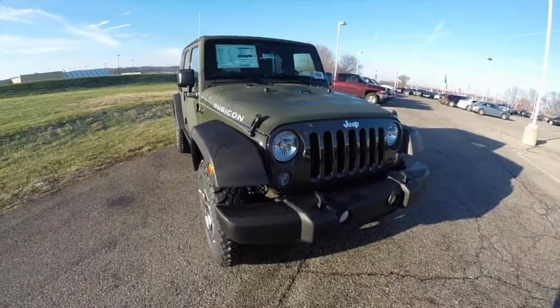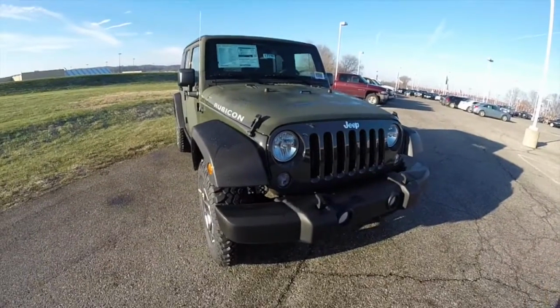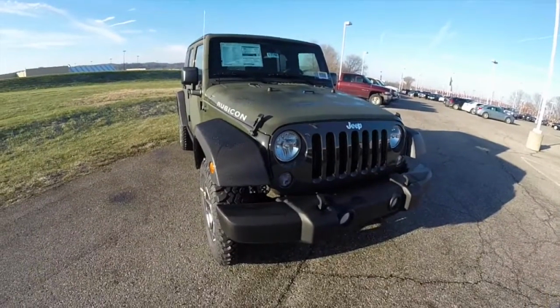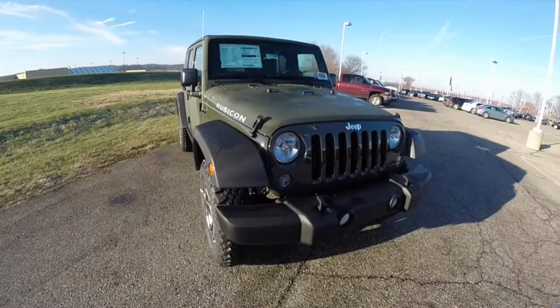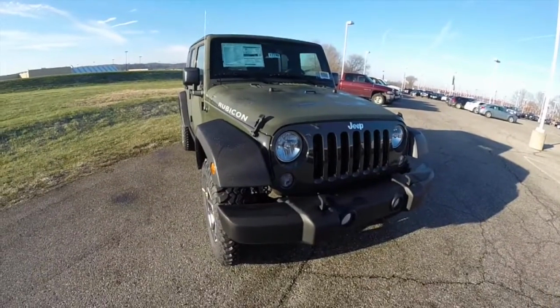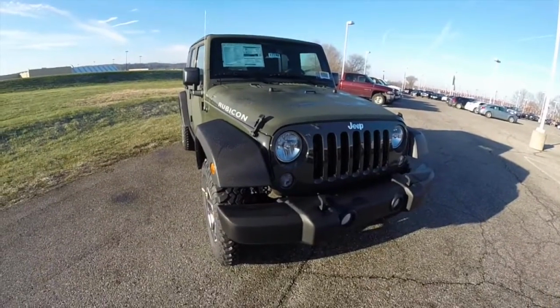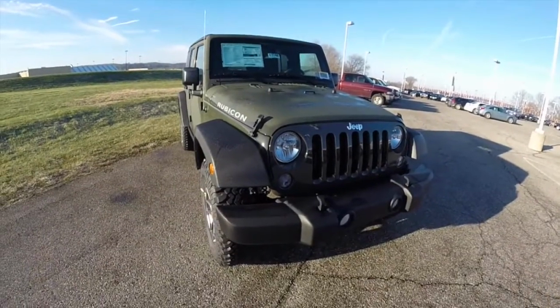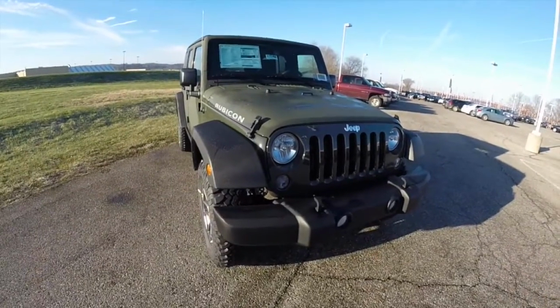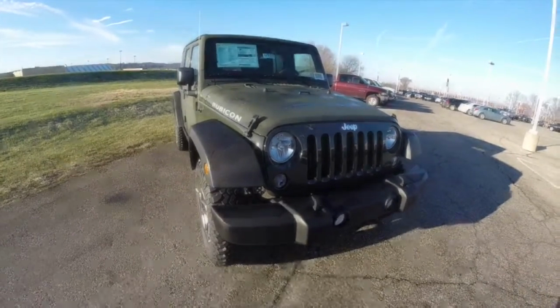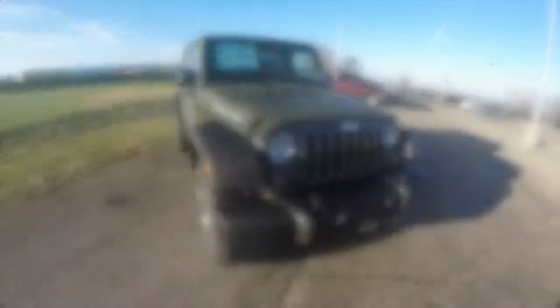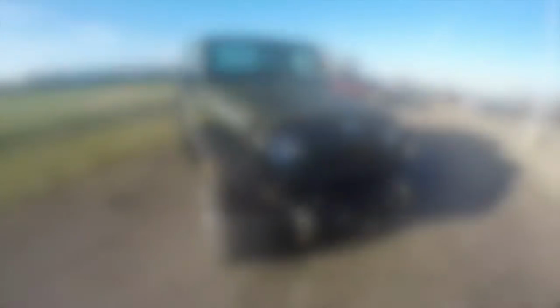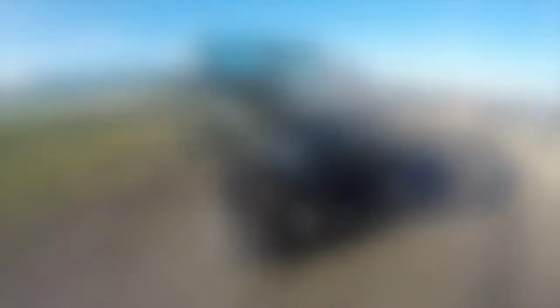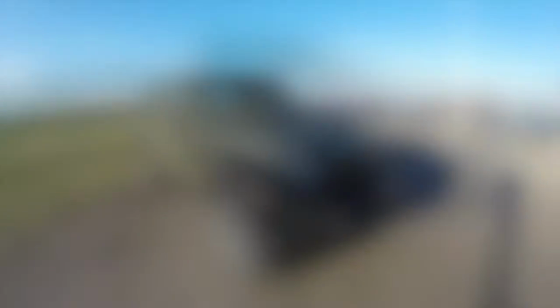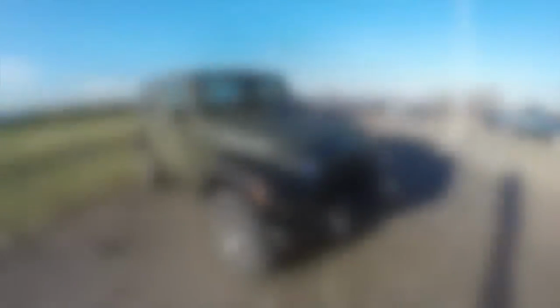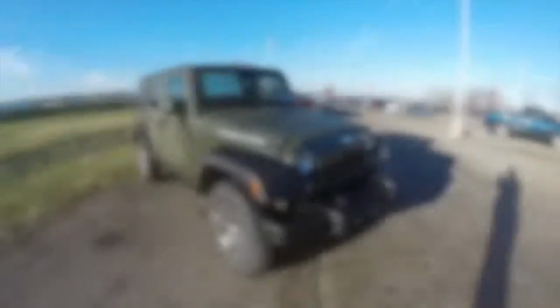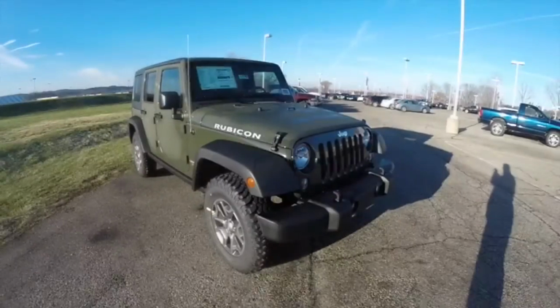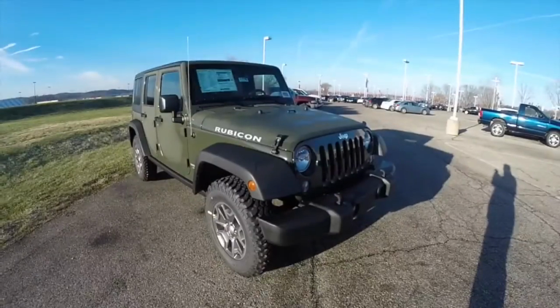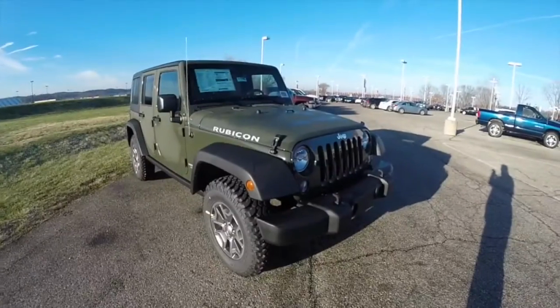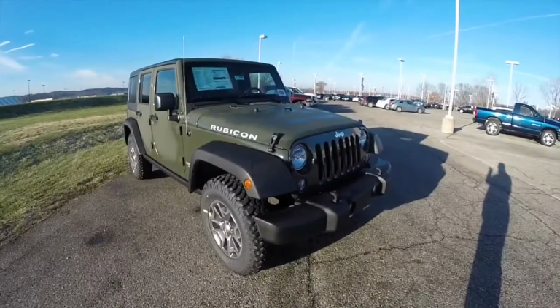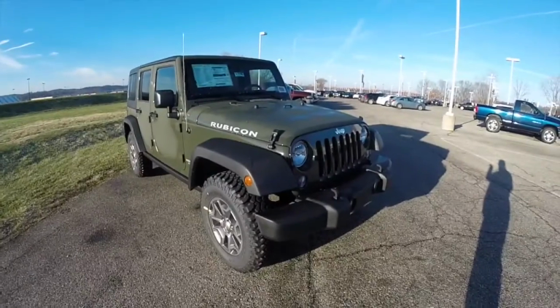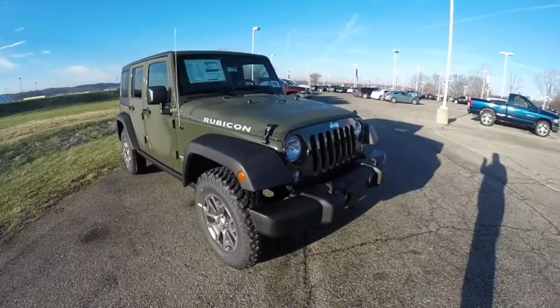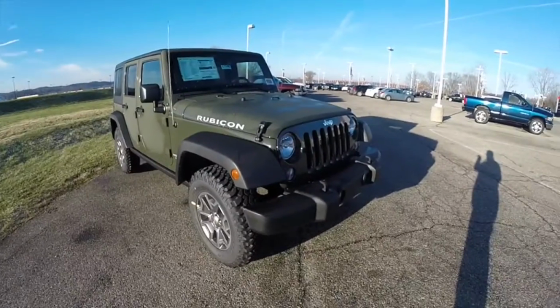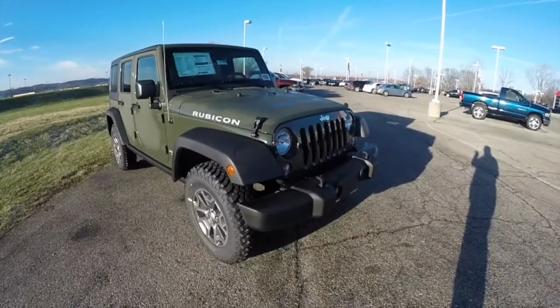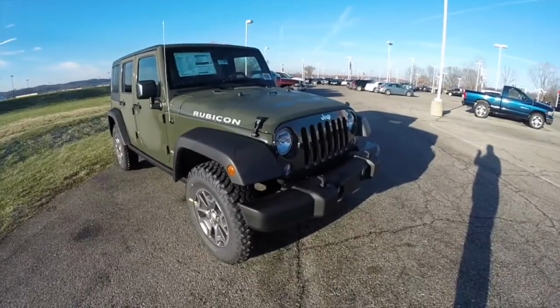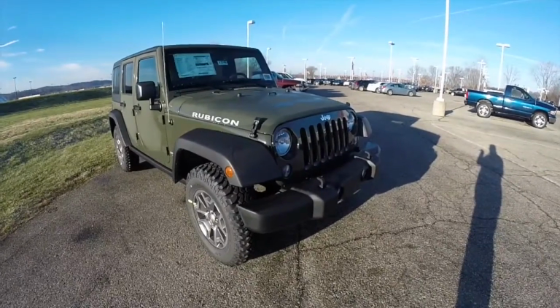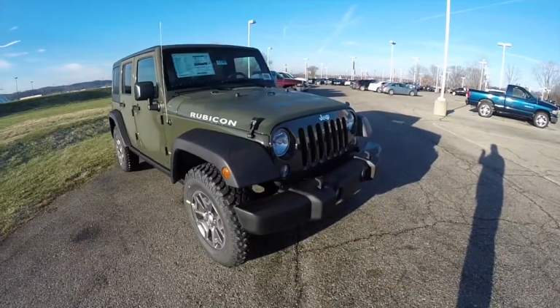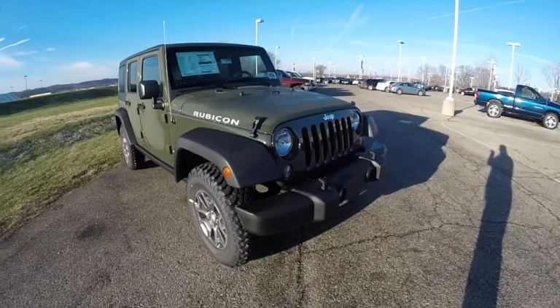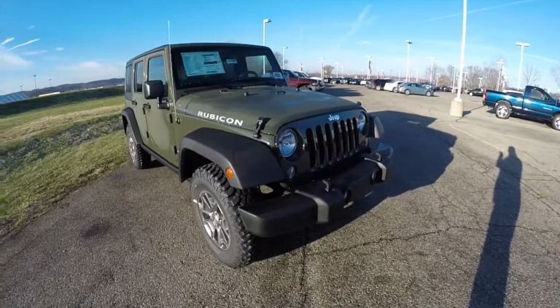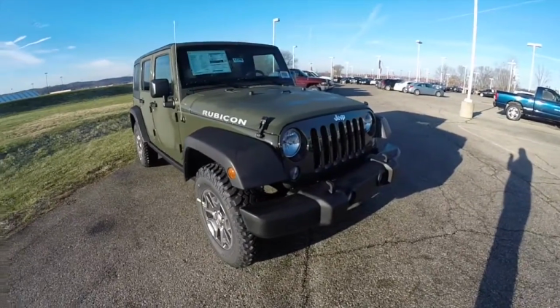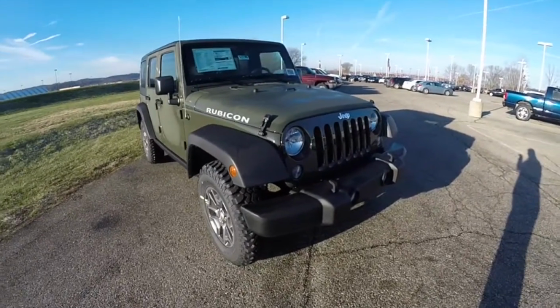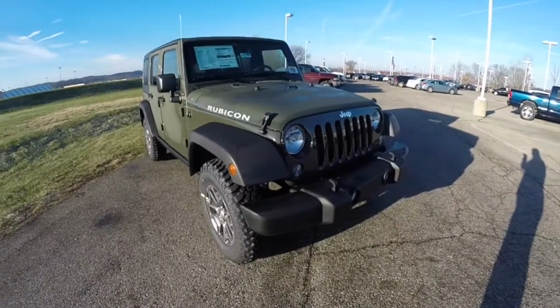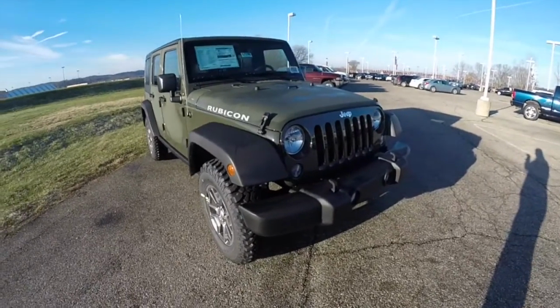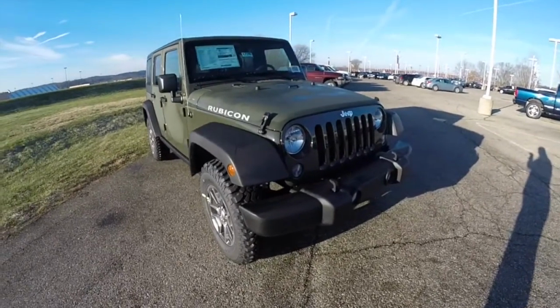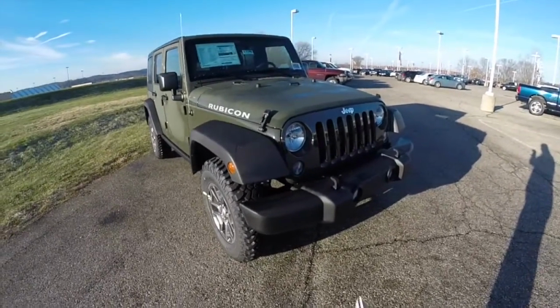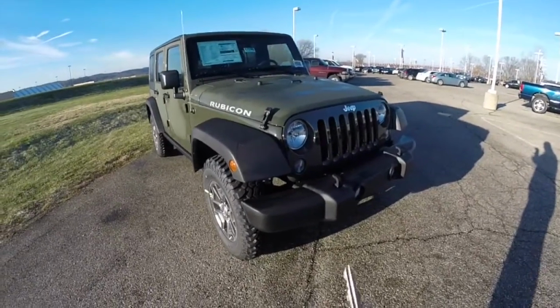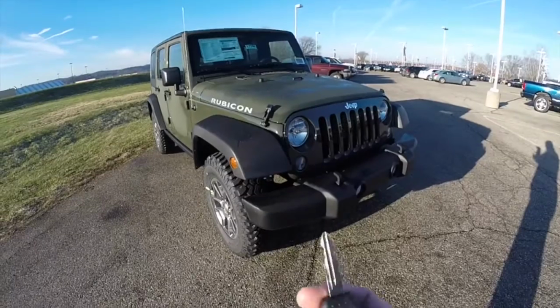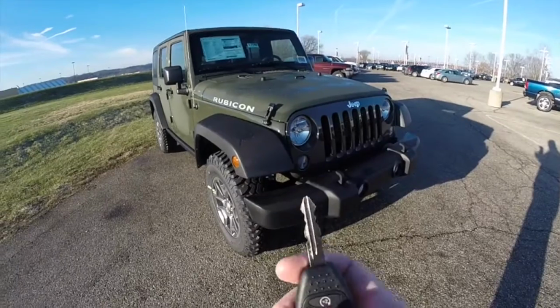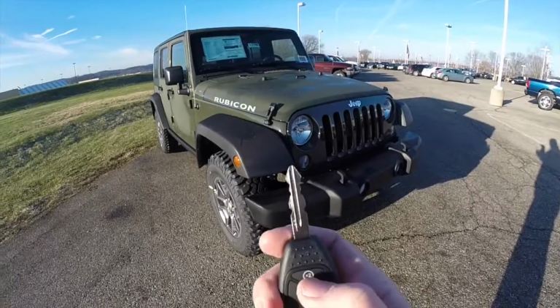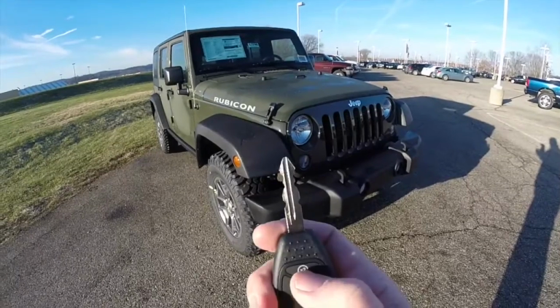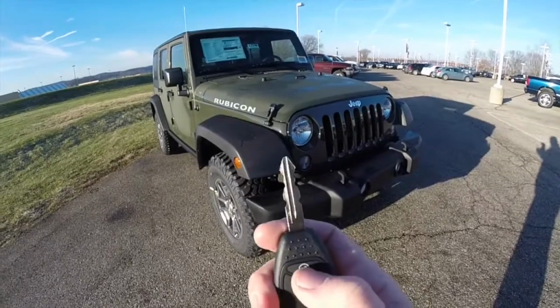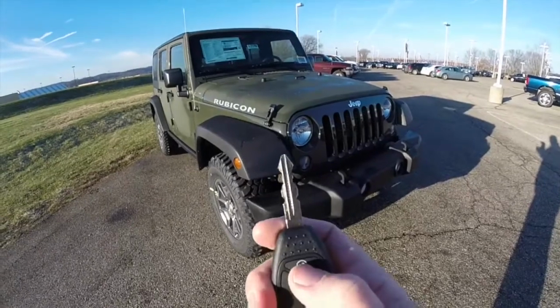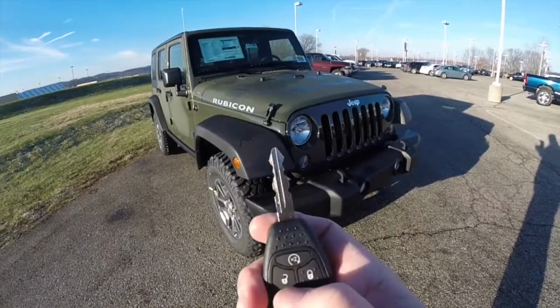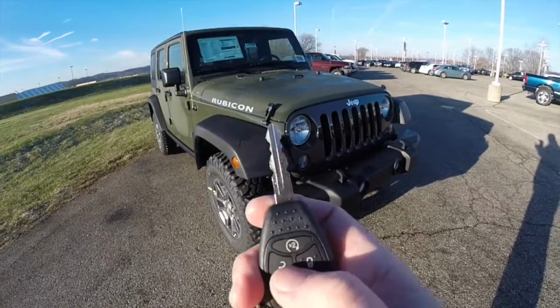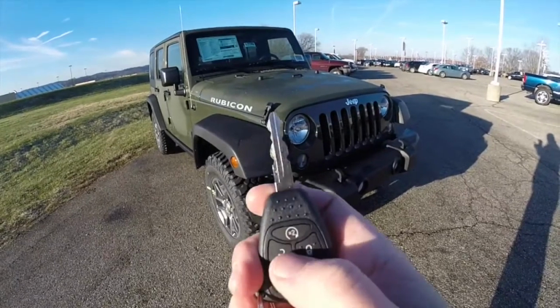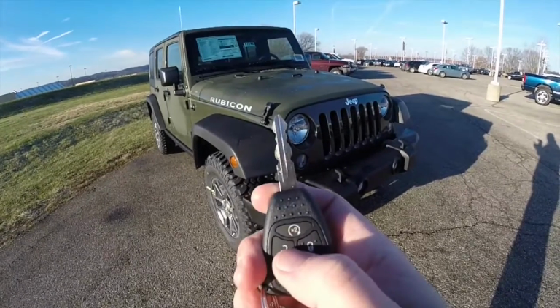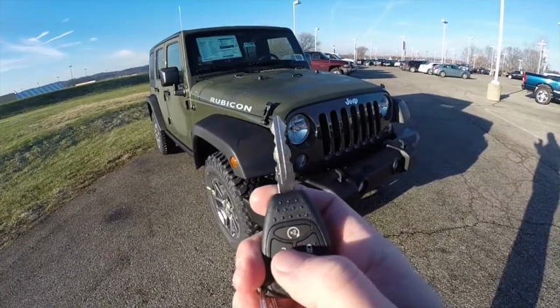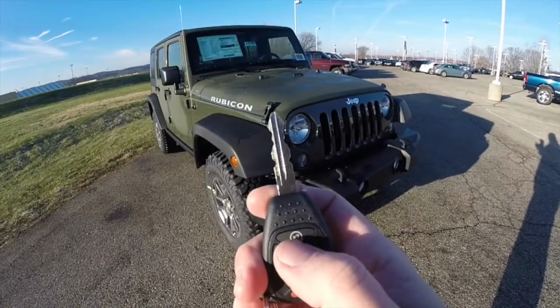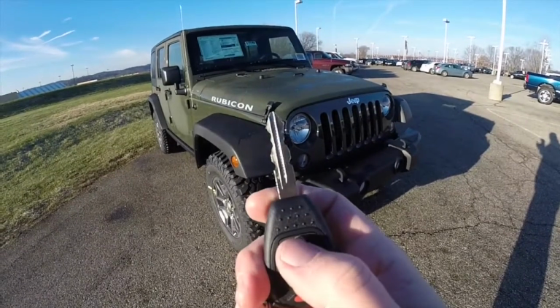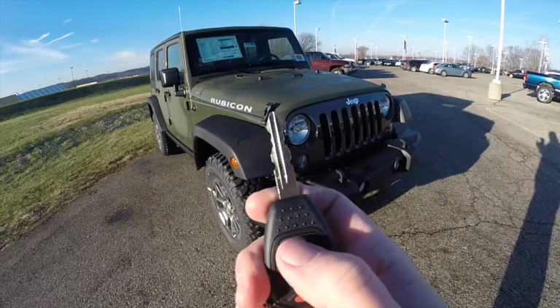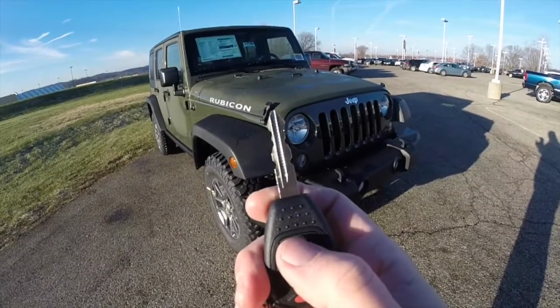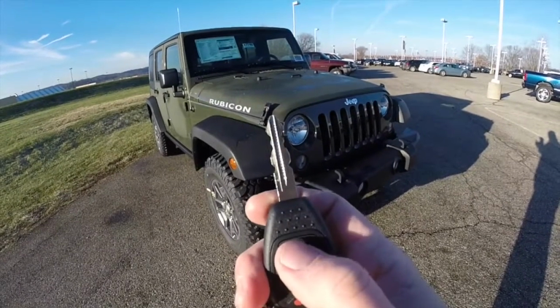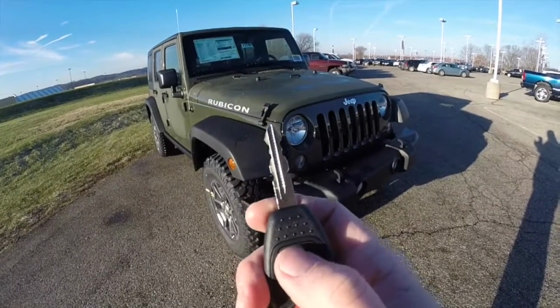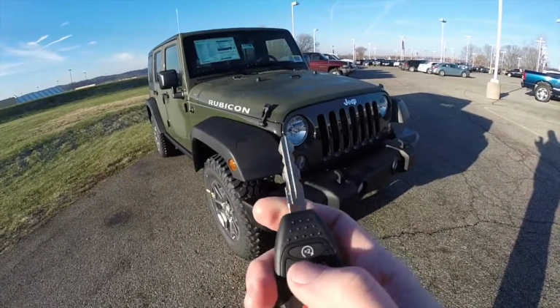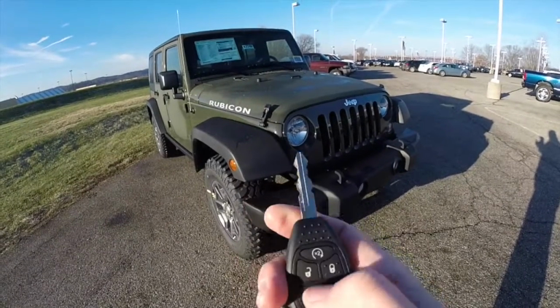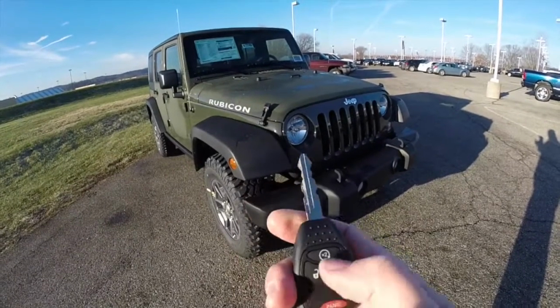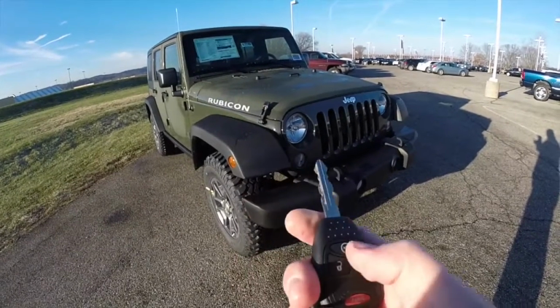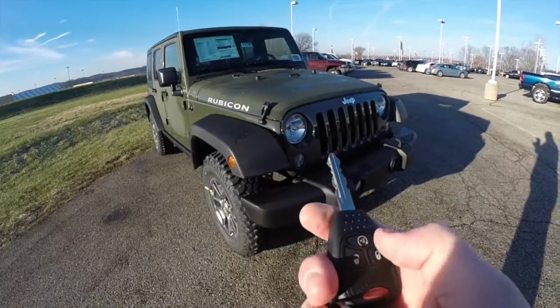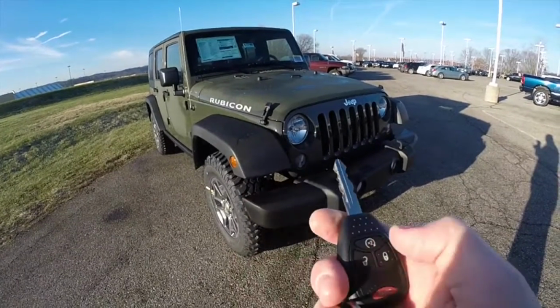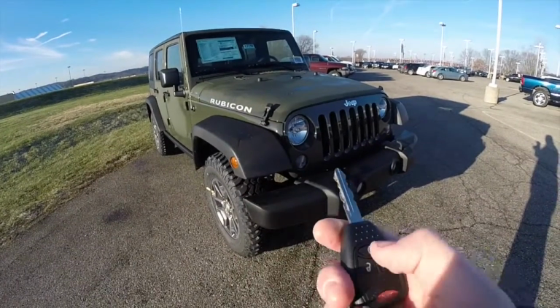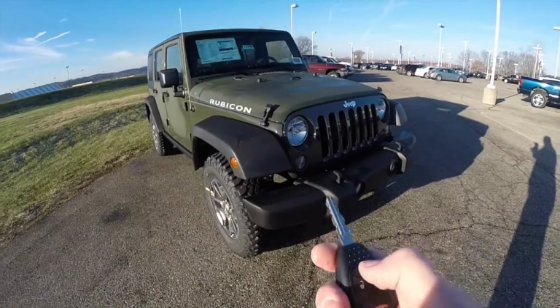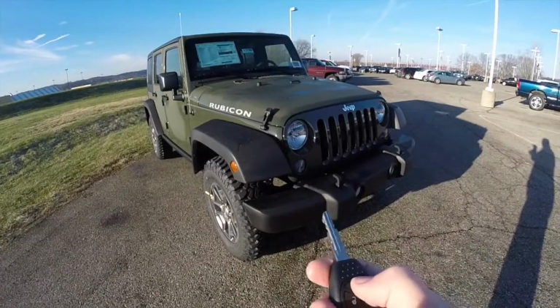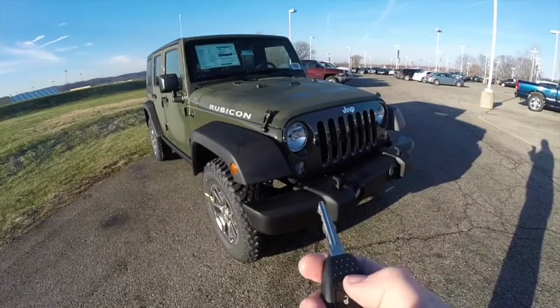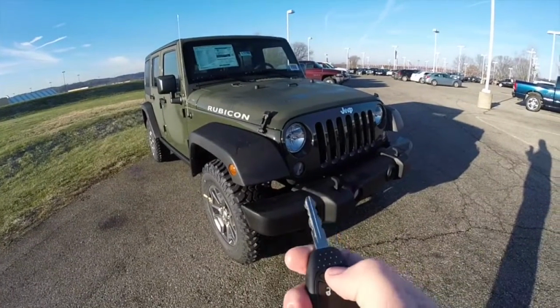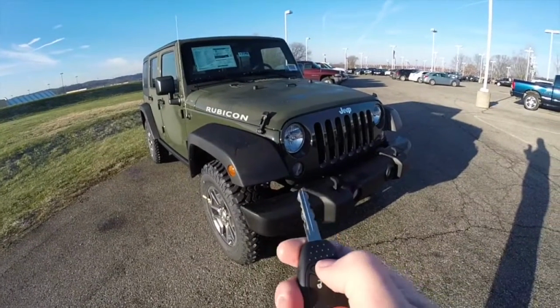Now let's take a look at the interior. This vehicle is equipped with remote start — locating the remote start button on the key fob, just press it twice.